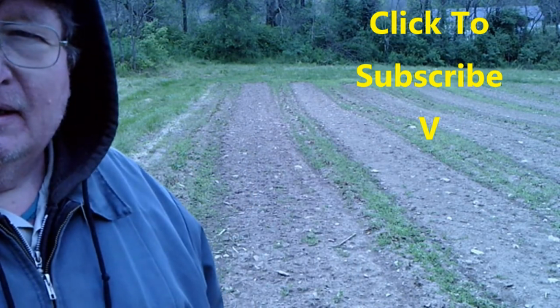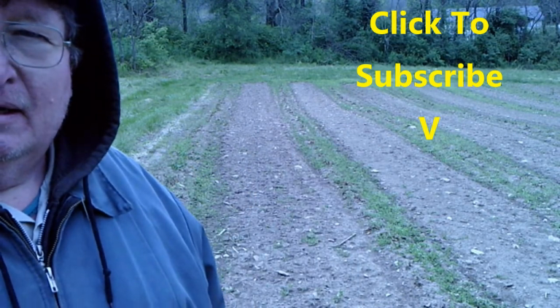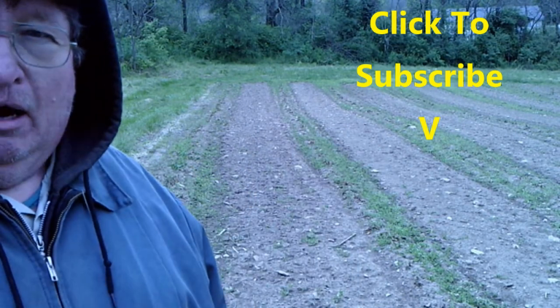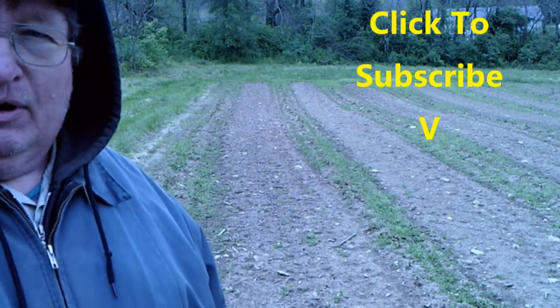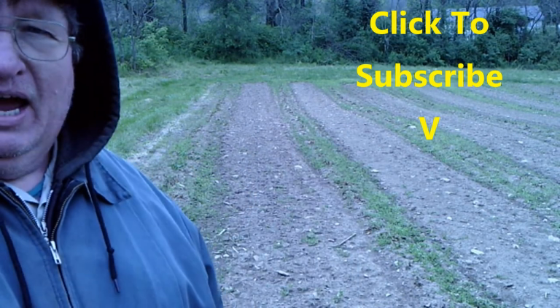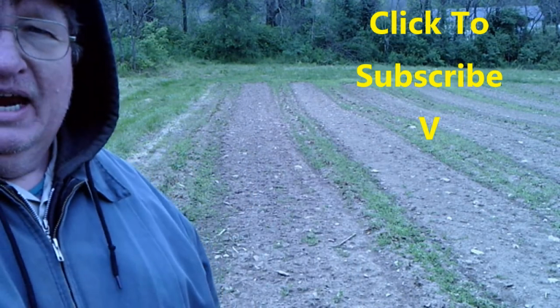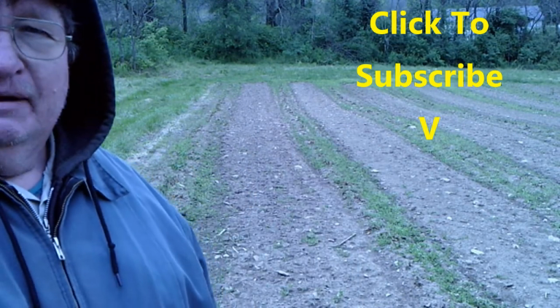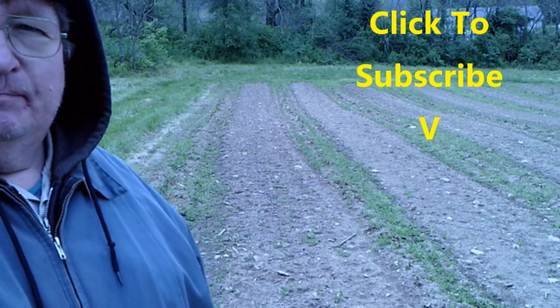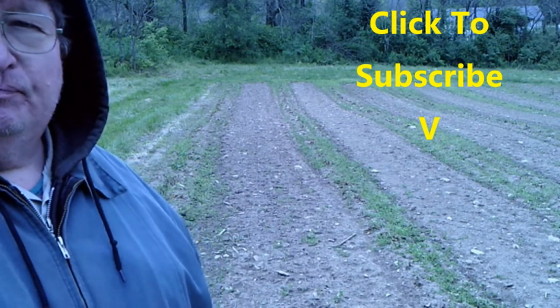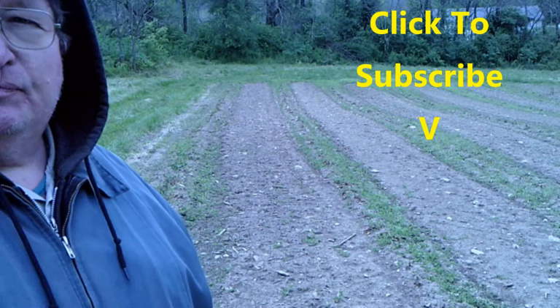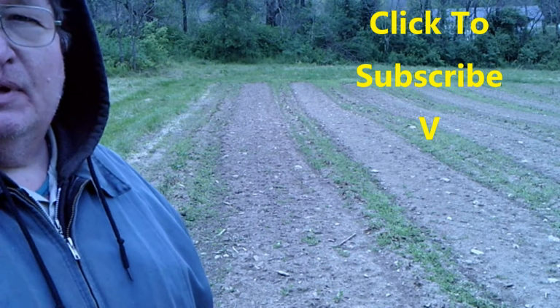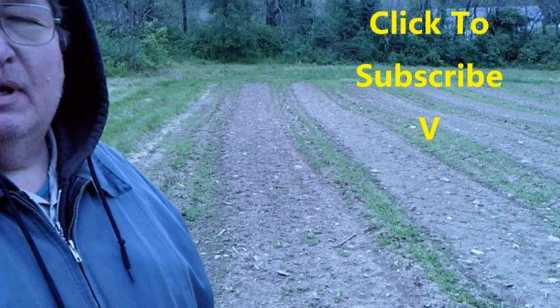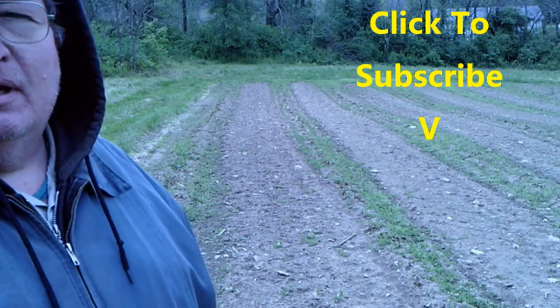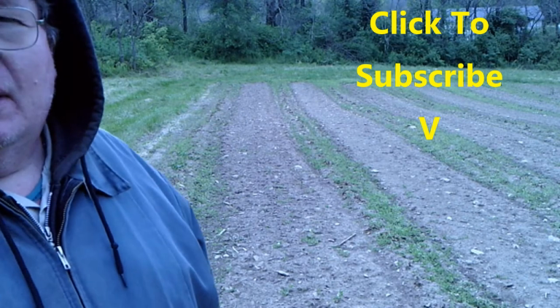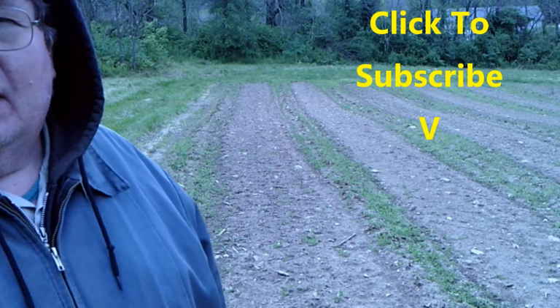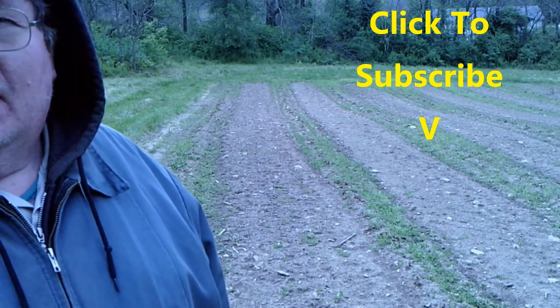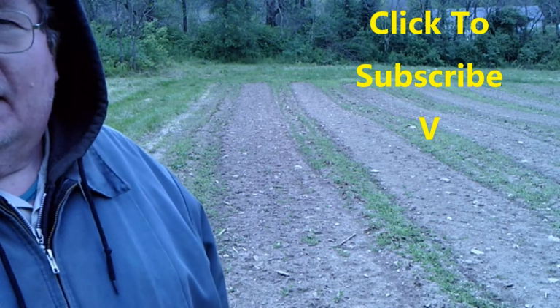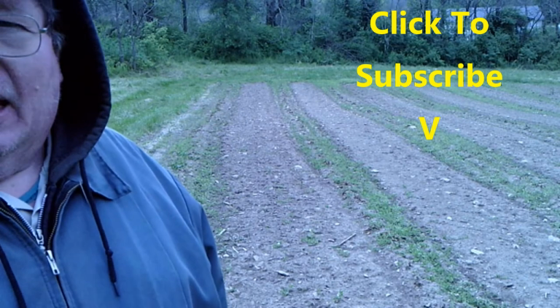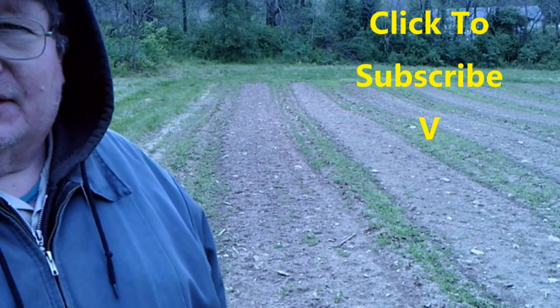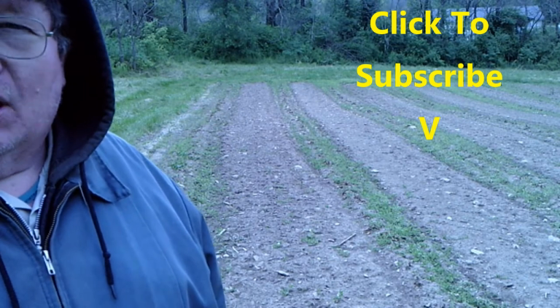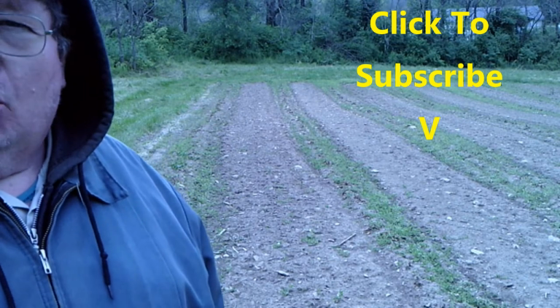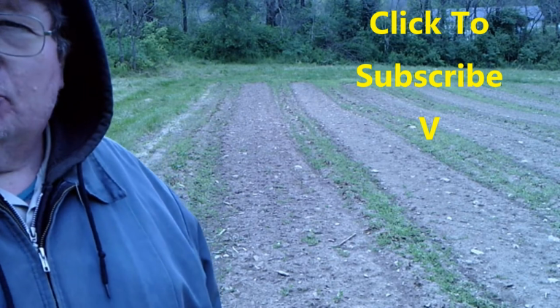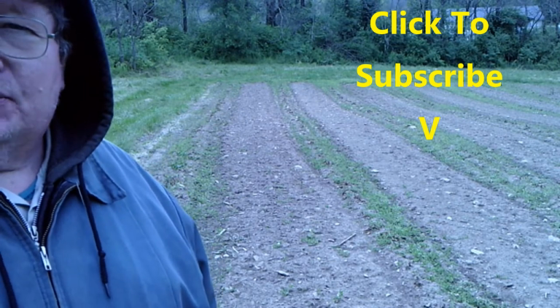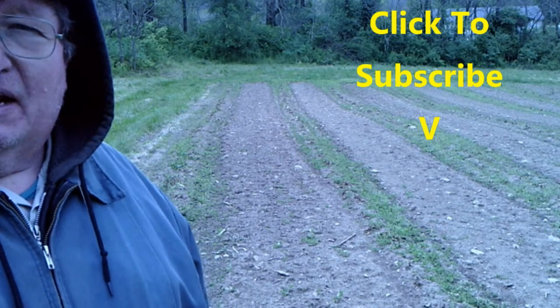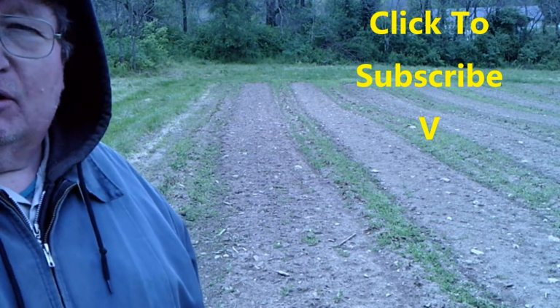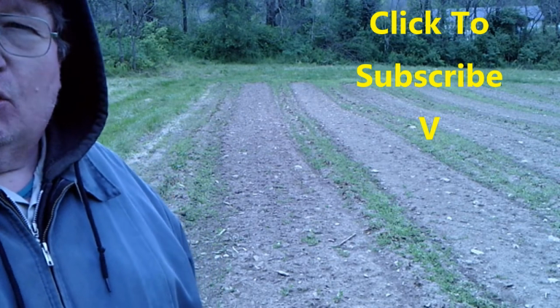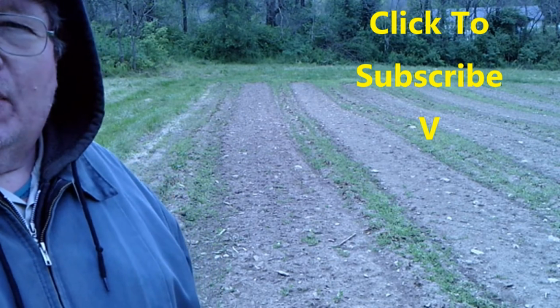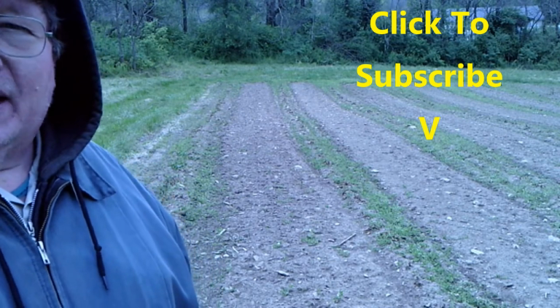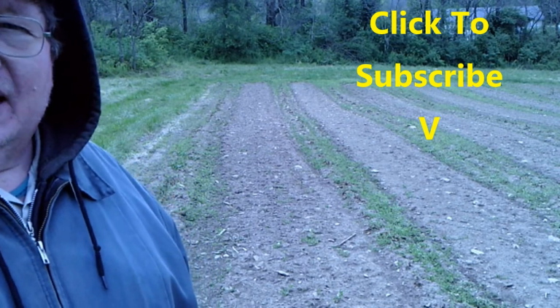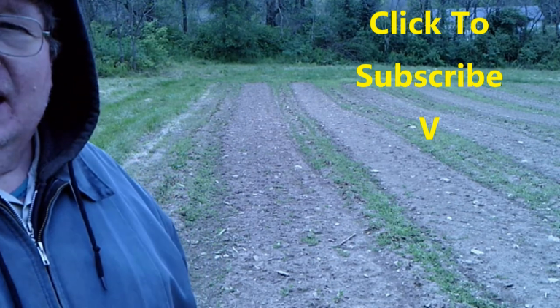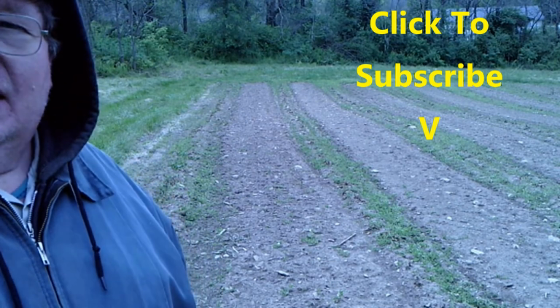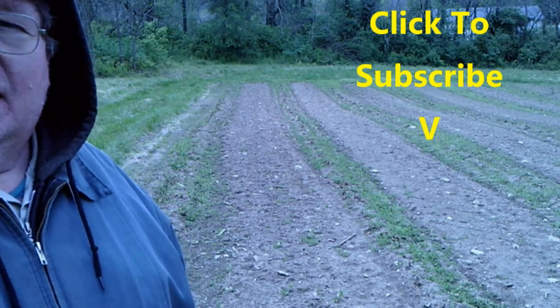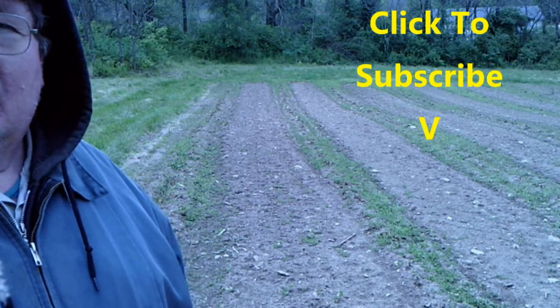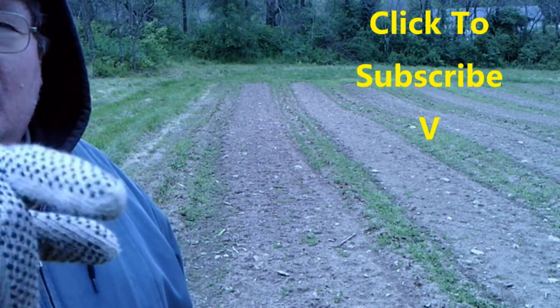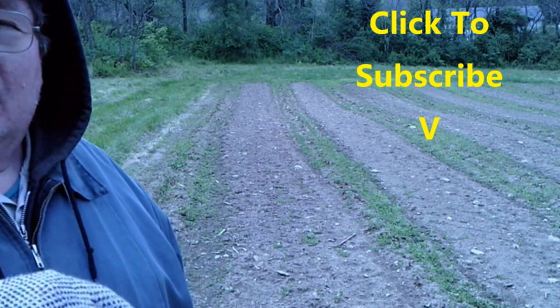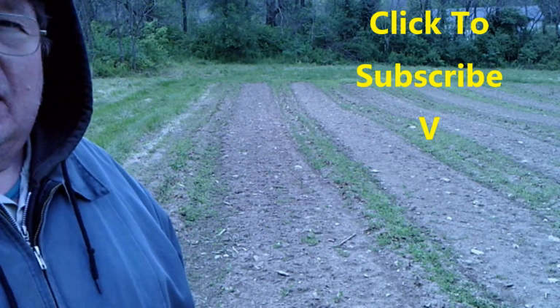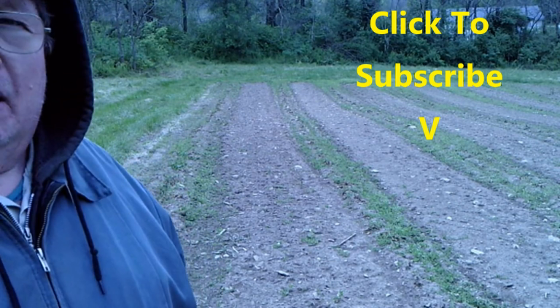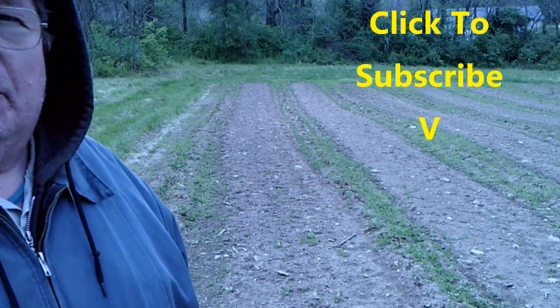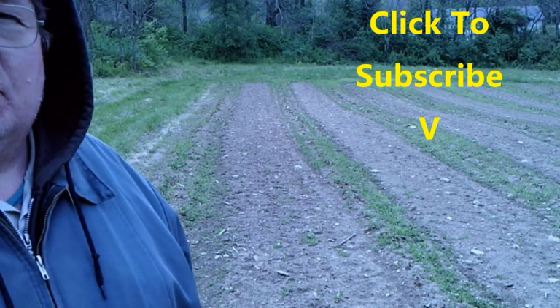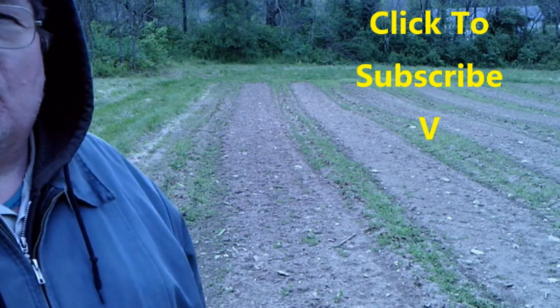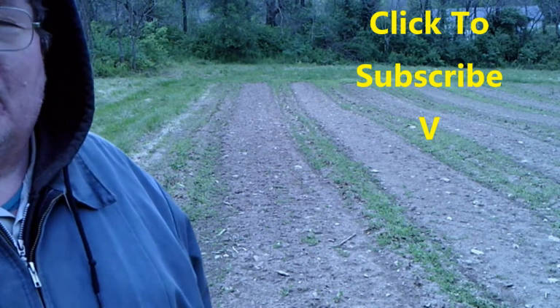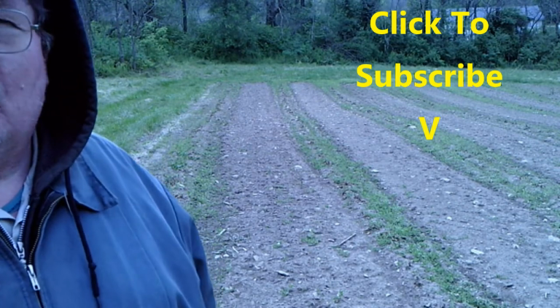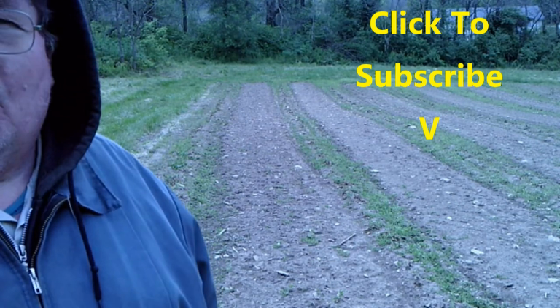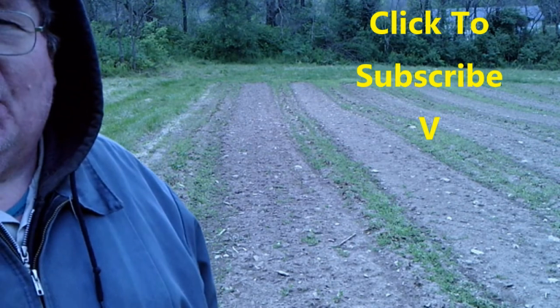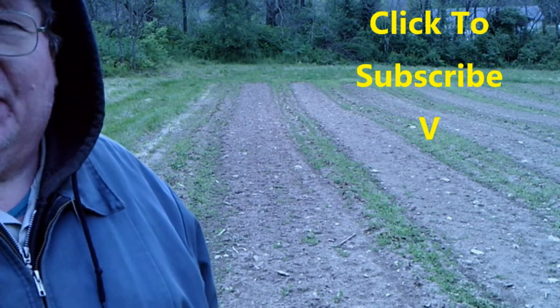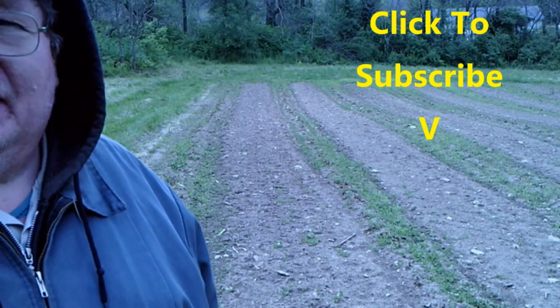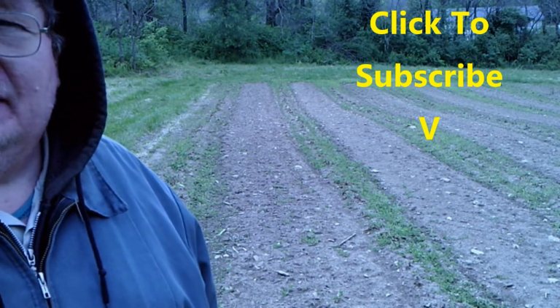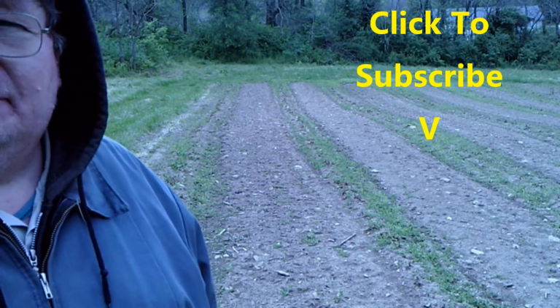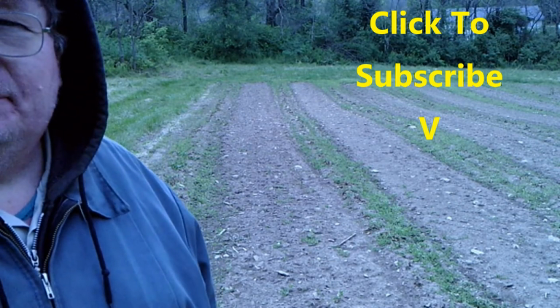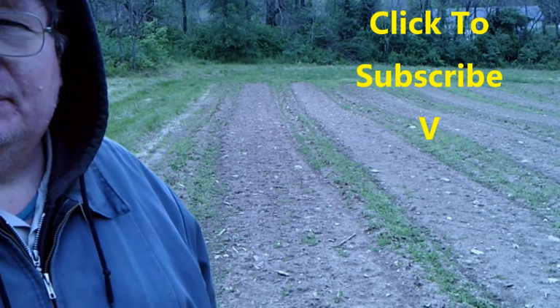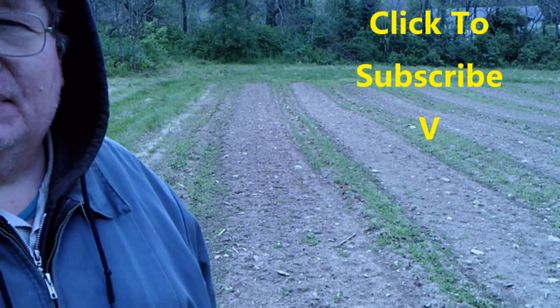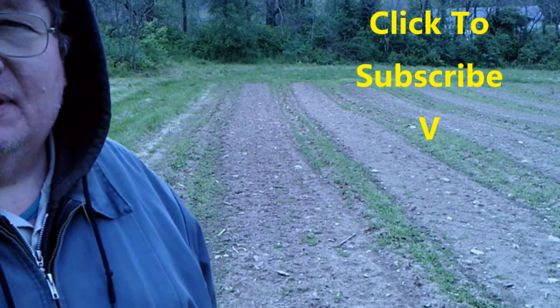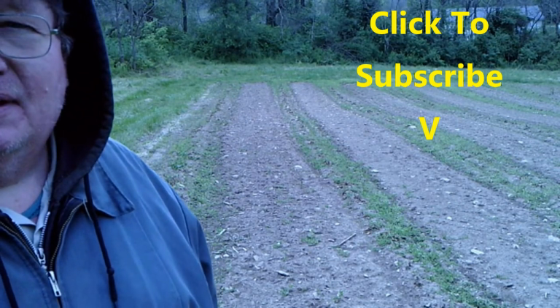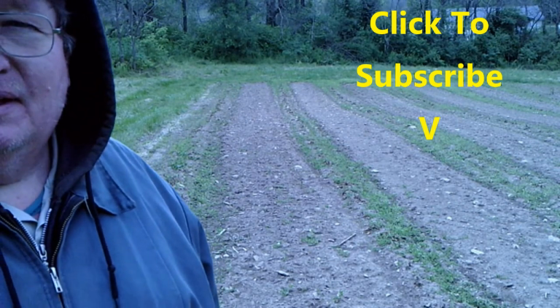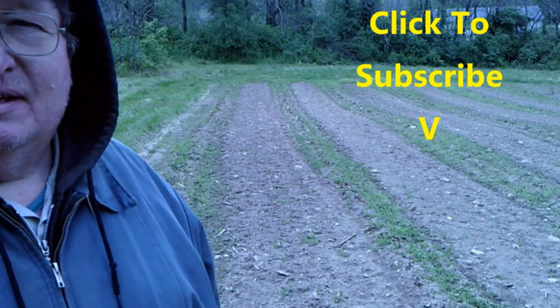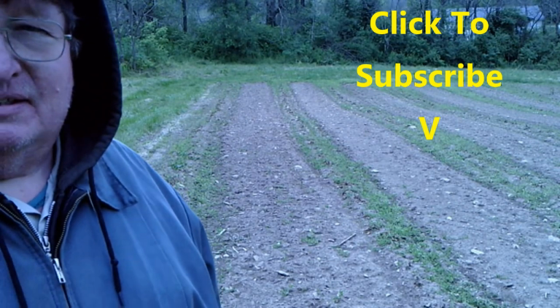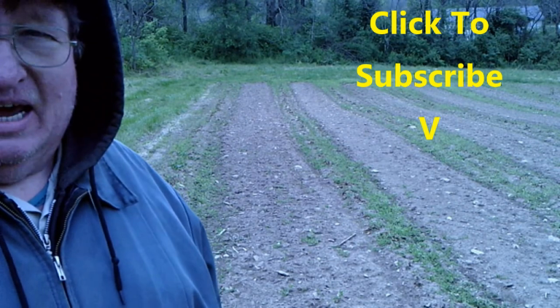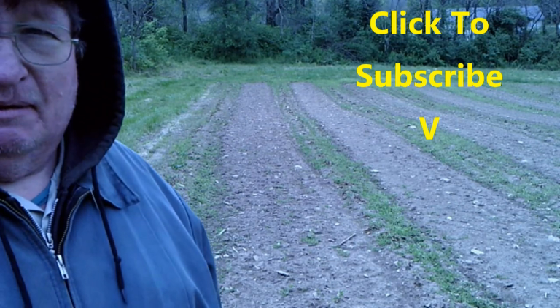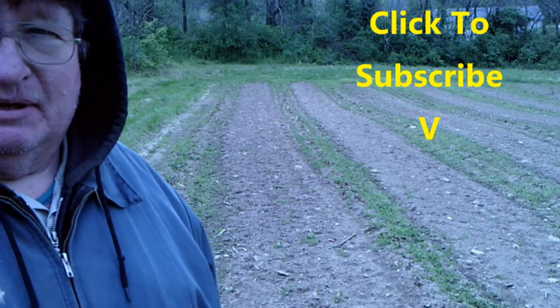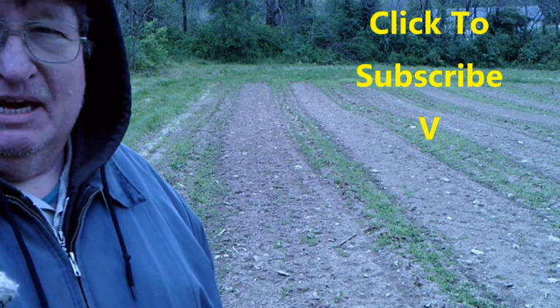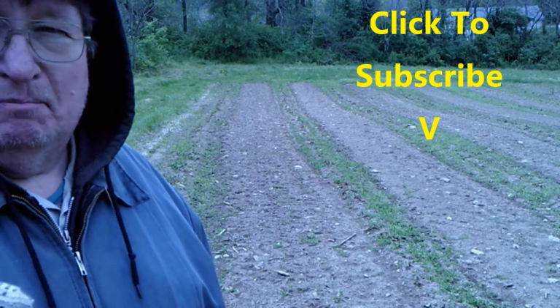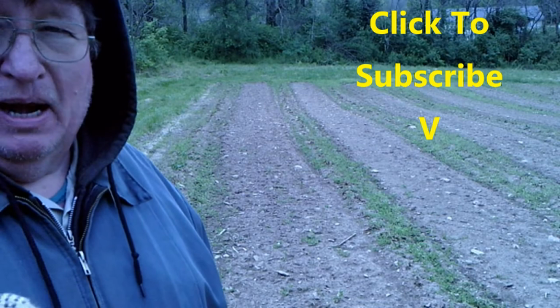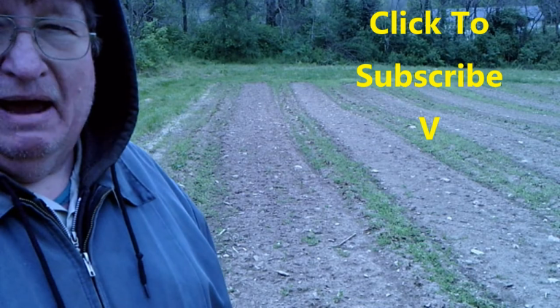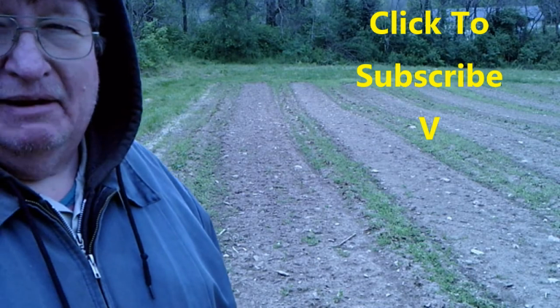That's Homesteader Quickie number 21. Time to get plowing.